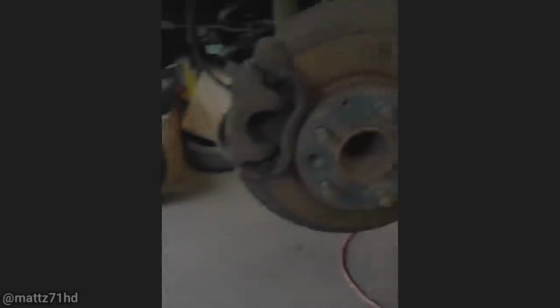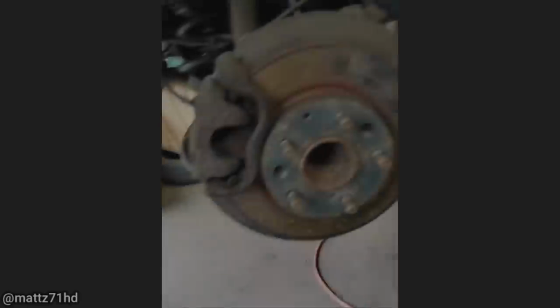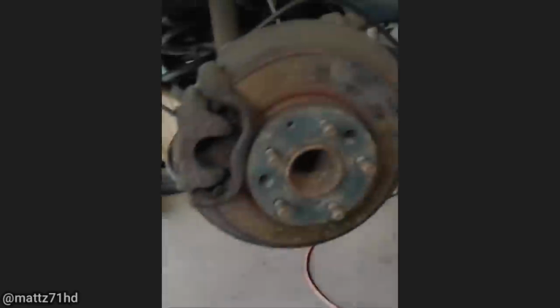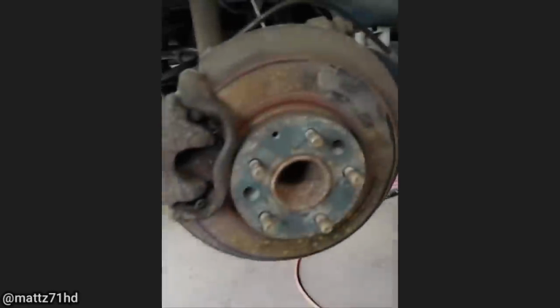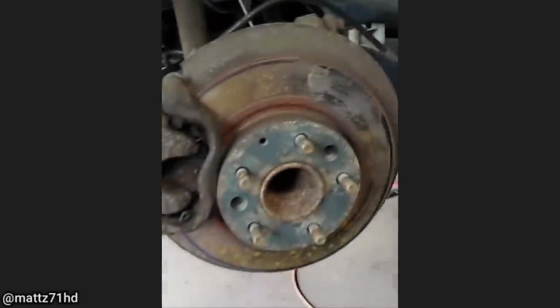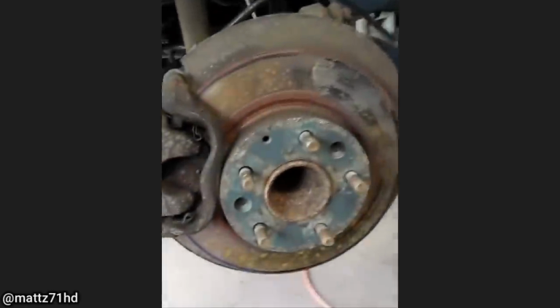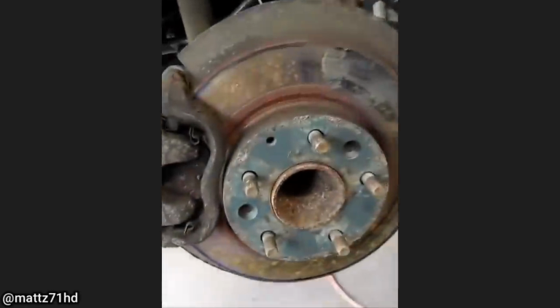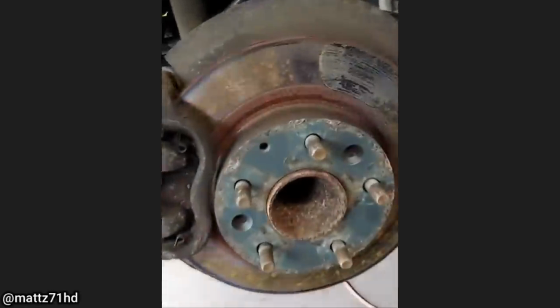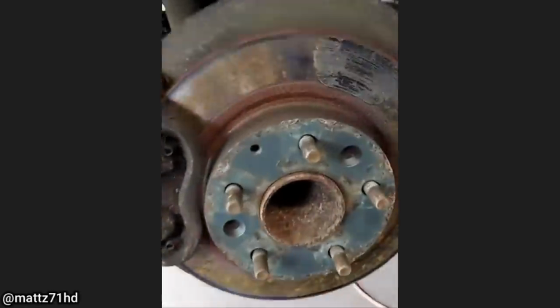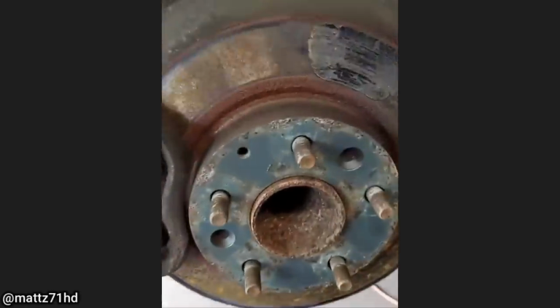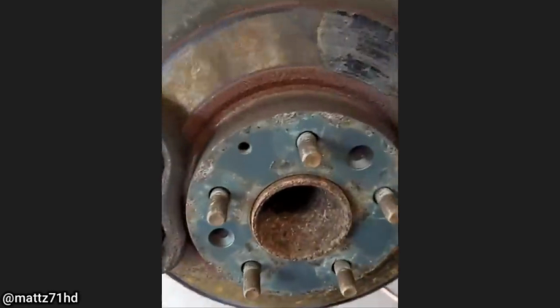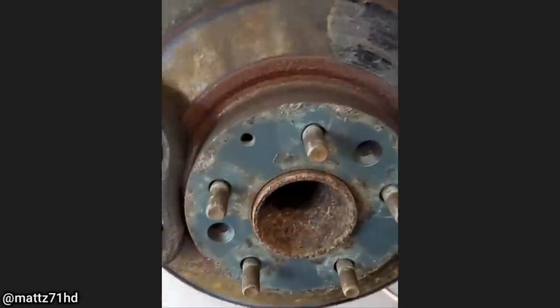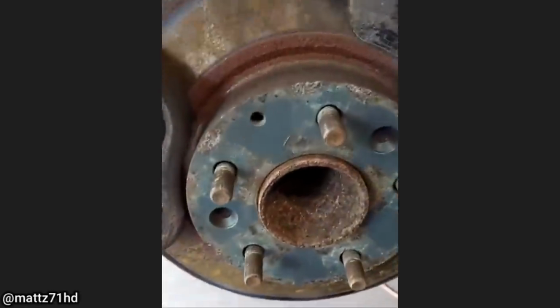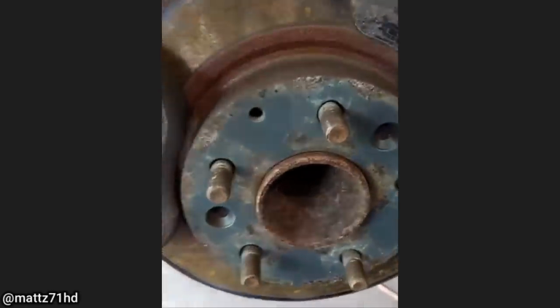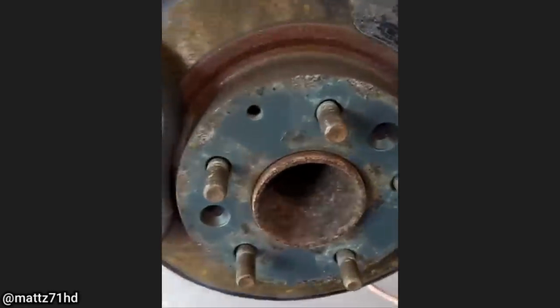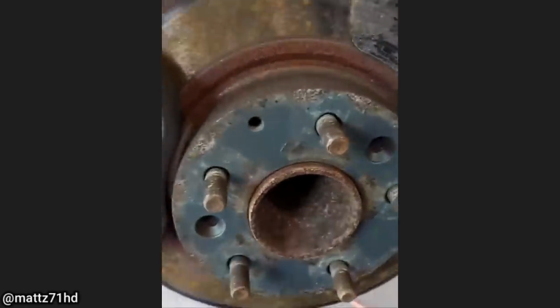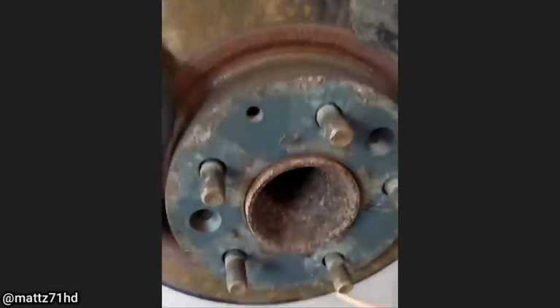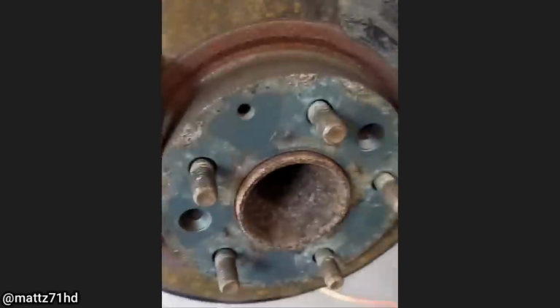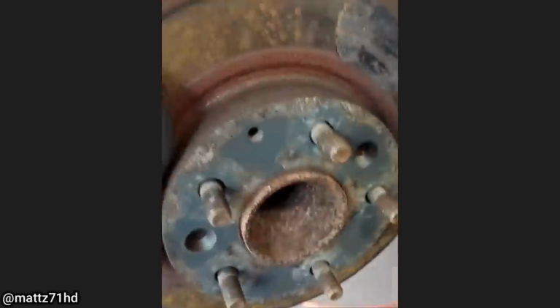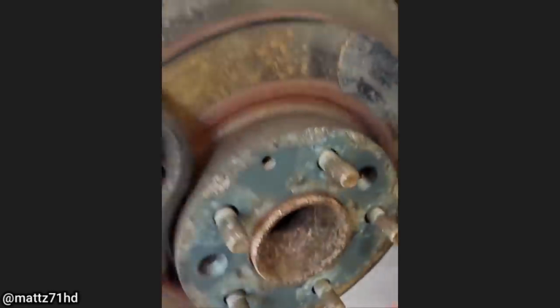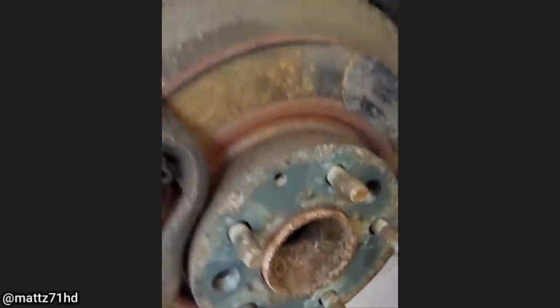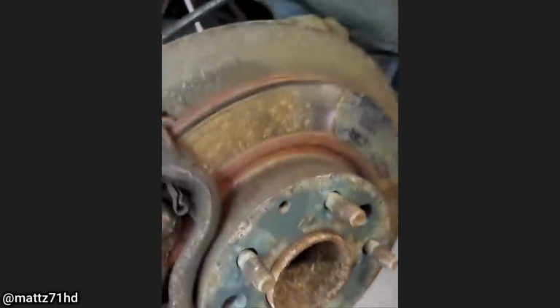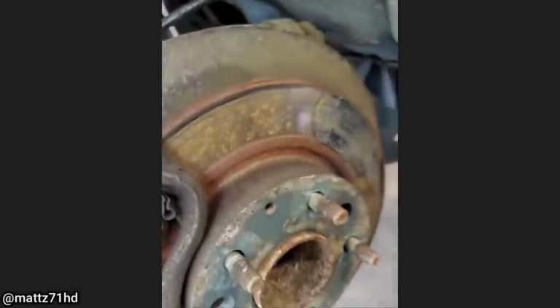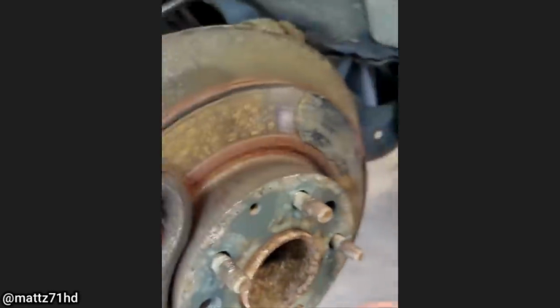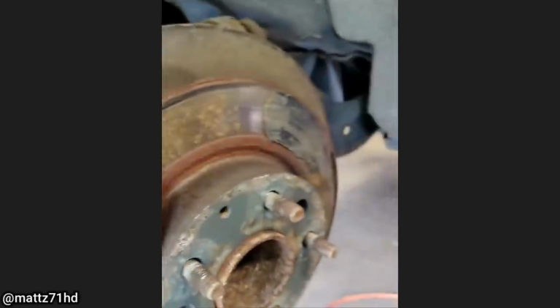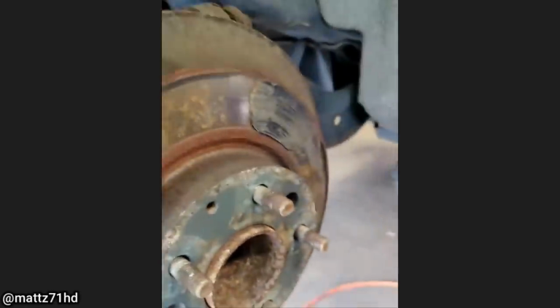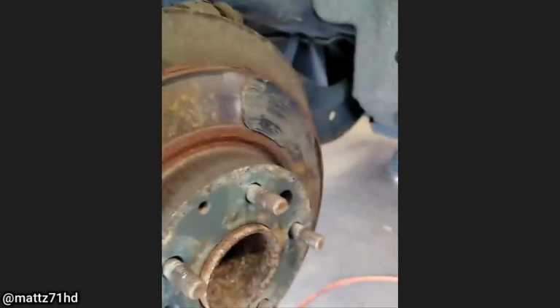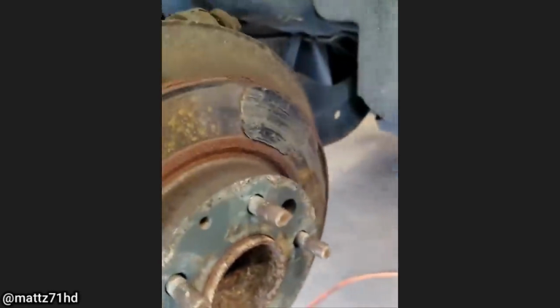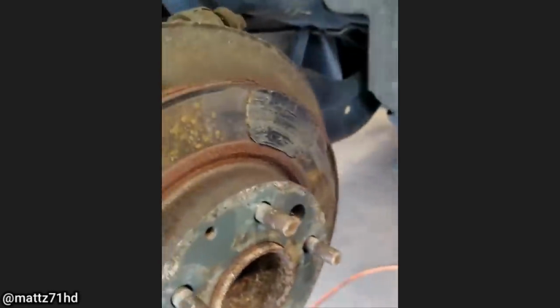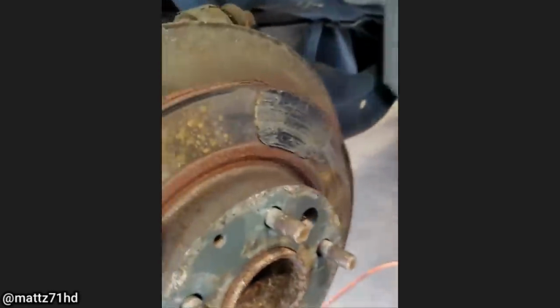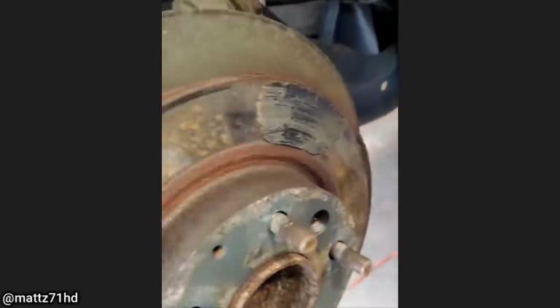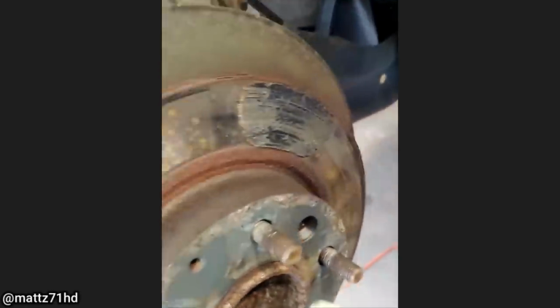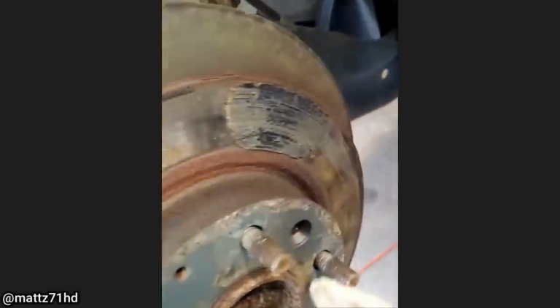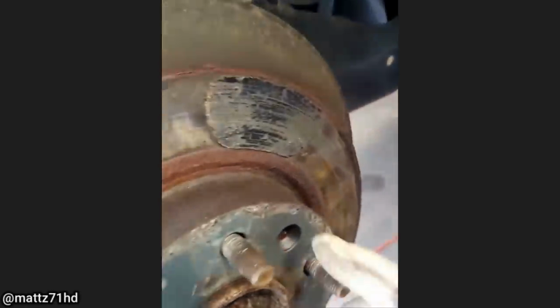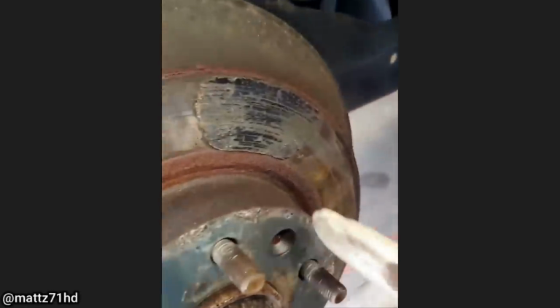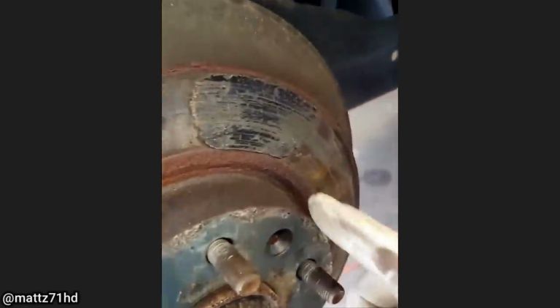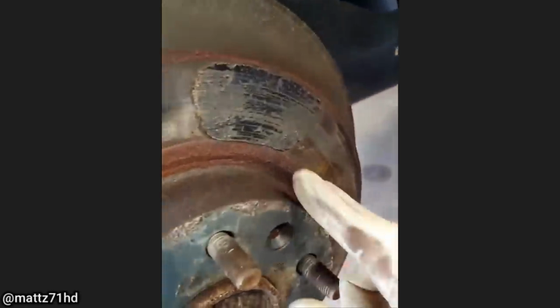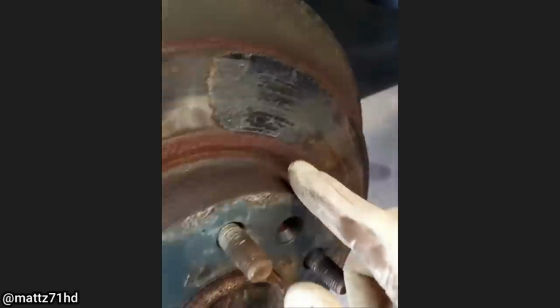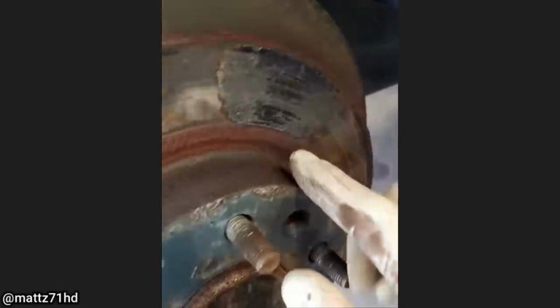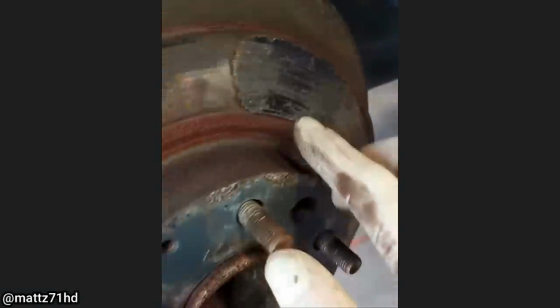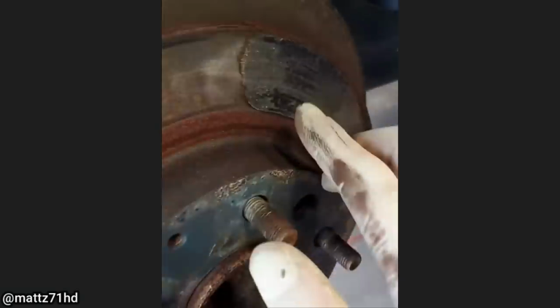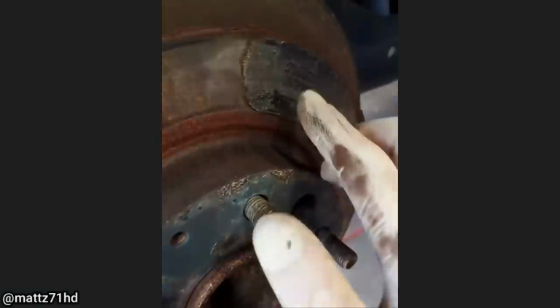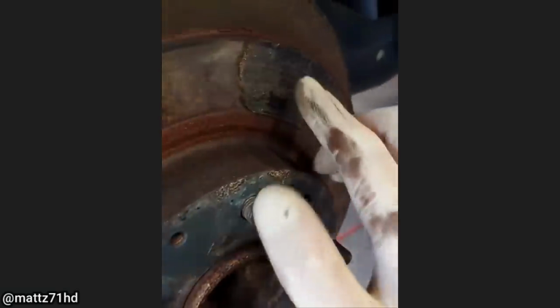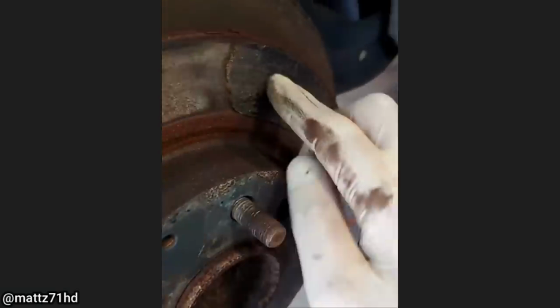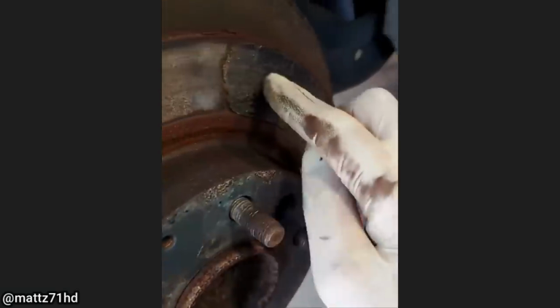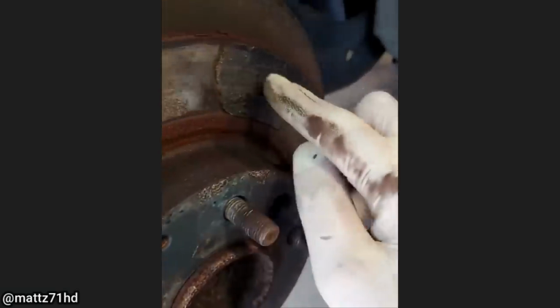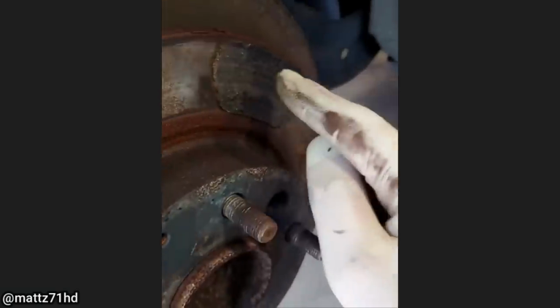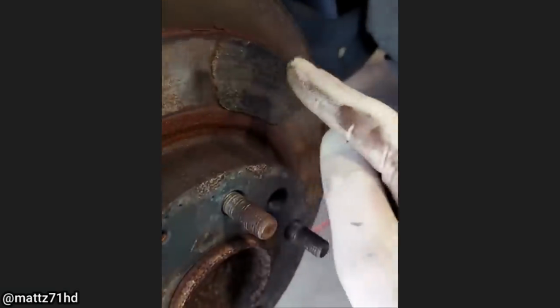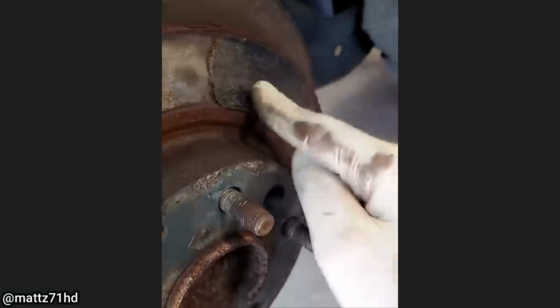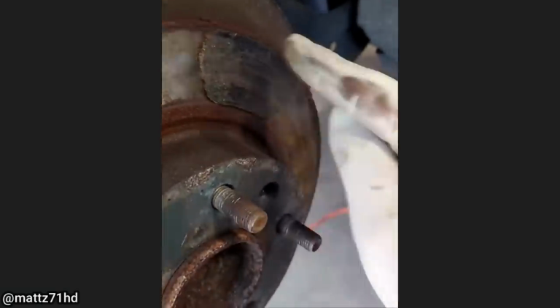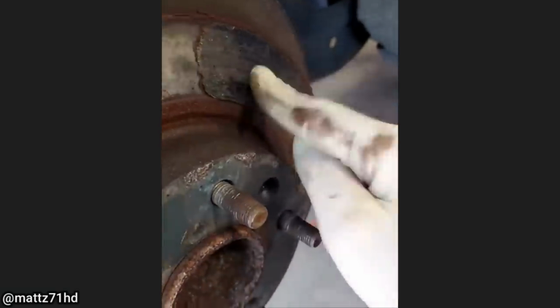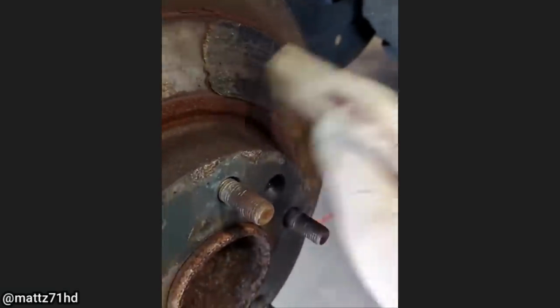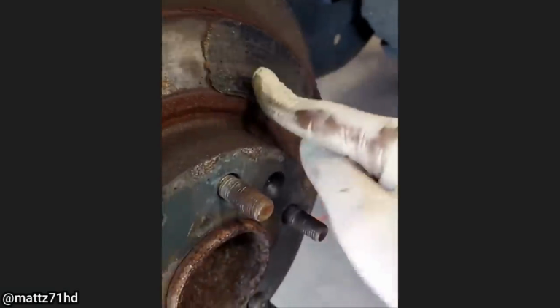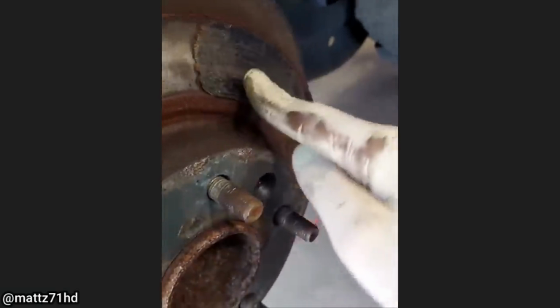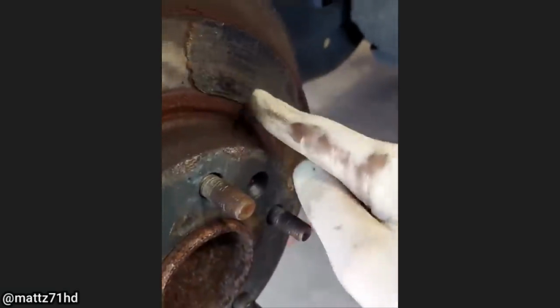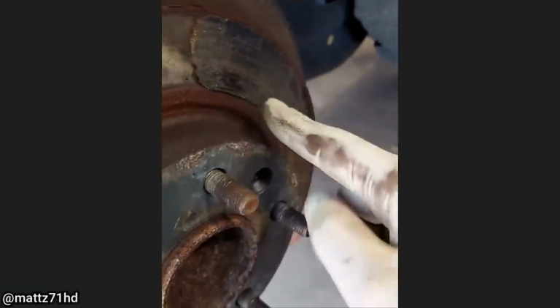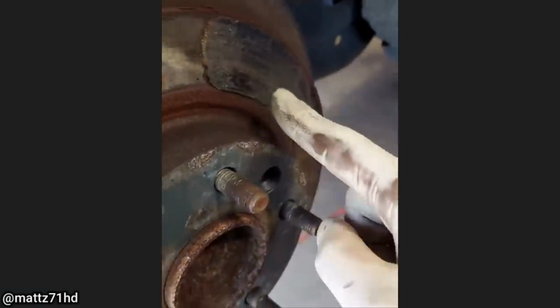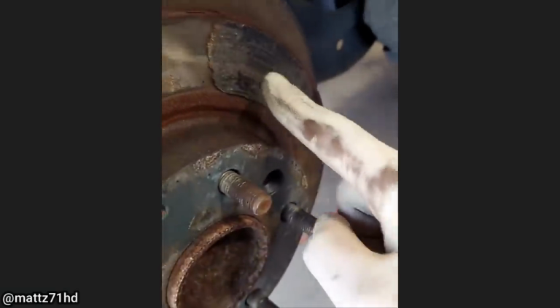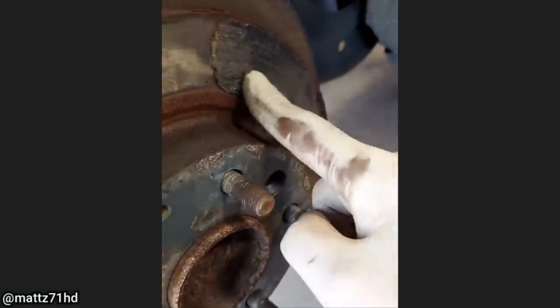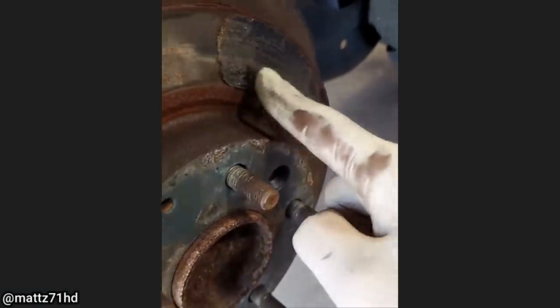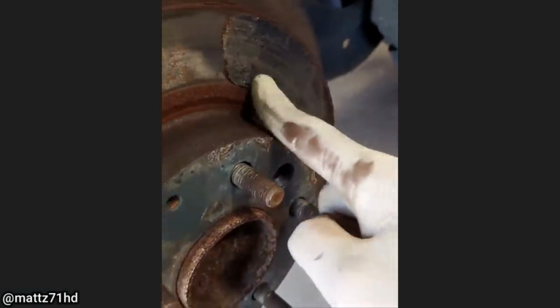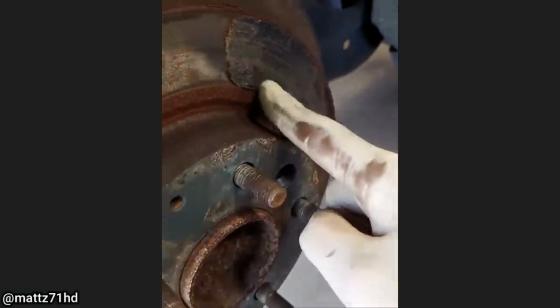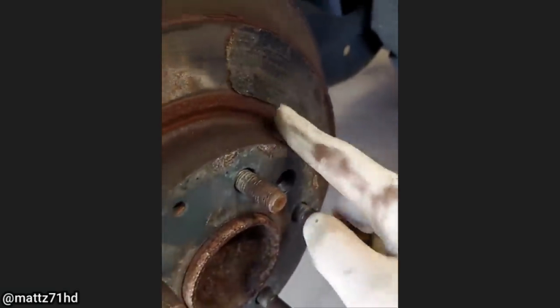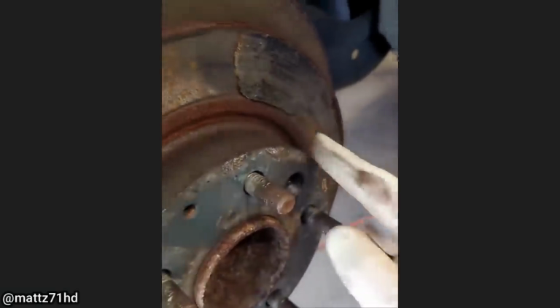Customer states they have a bad brake pulsation. The technician found that the brake pad somehow managed to weld itself onto the brake rotor.